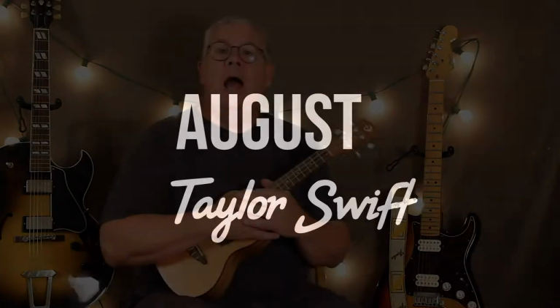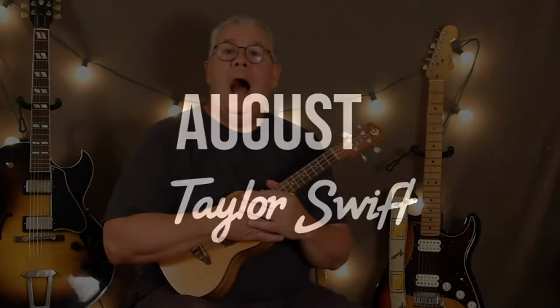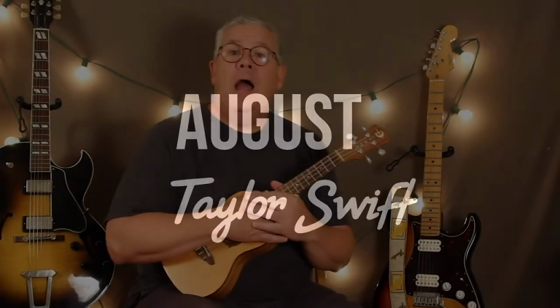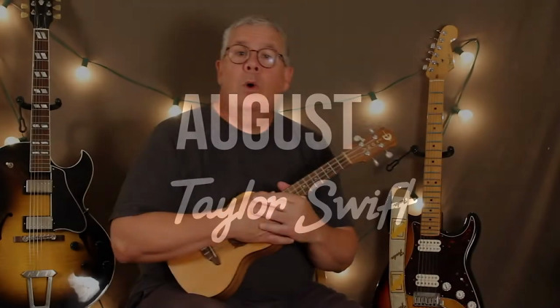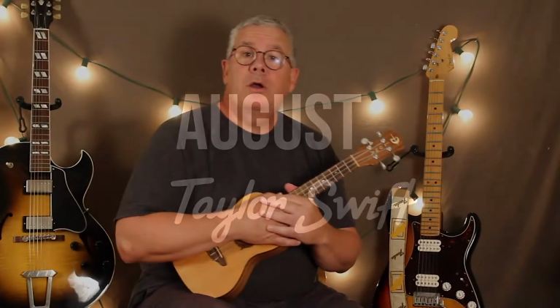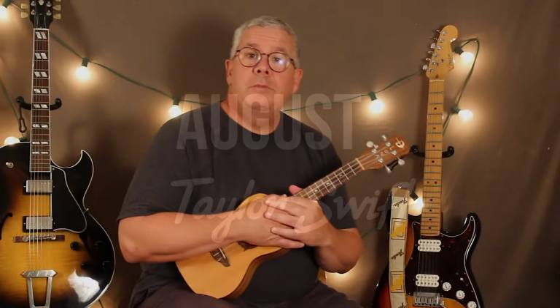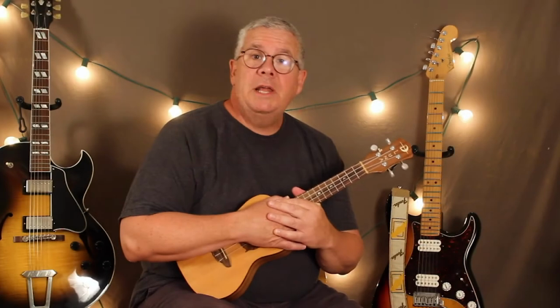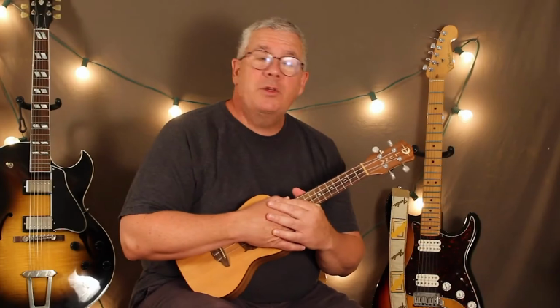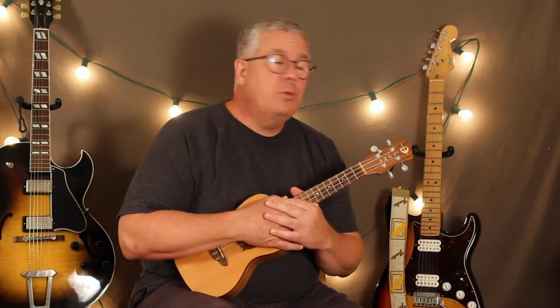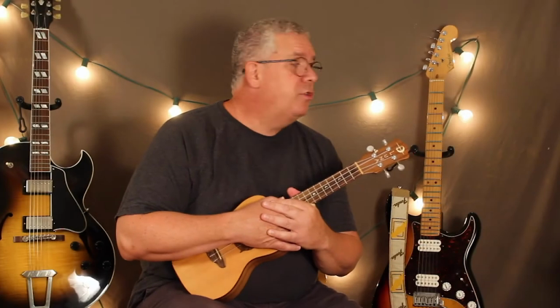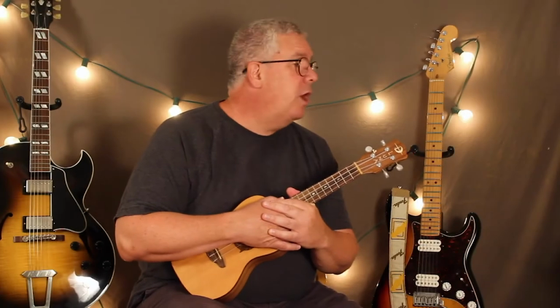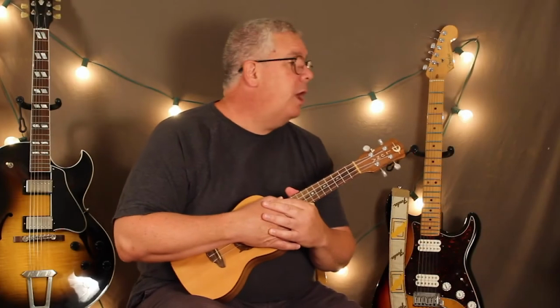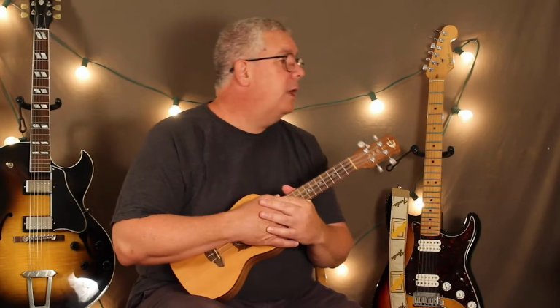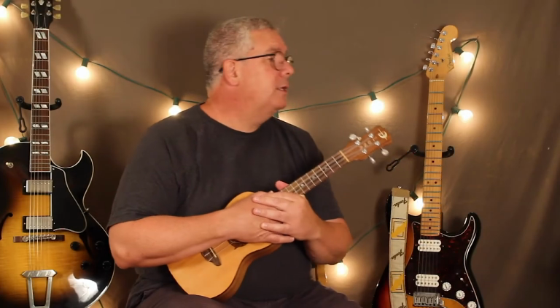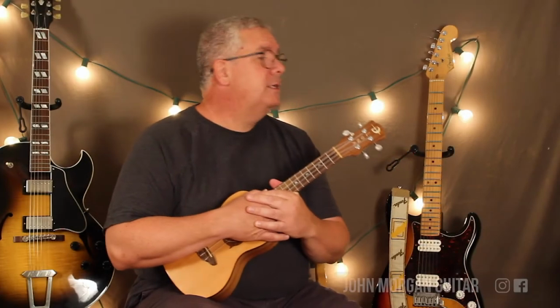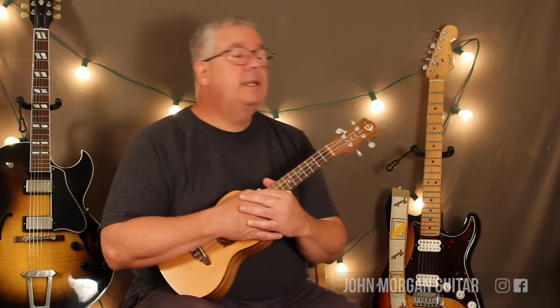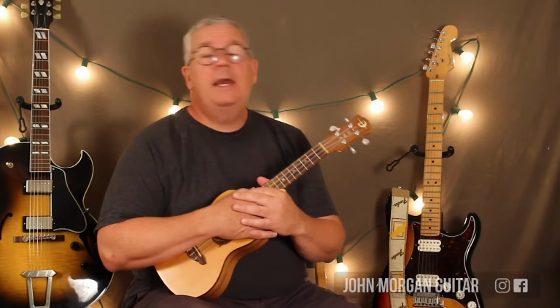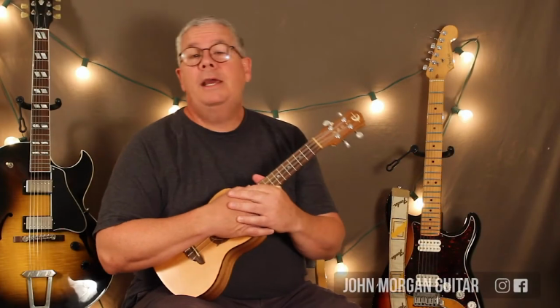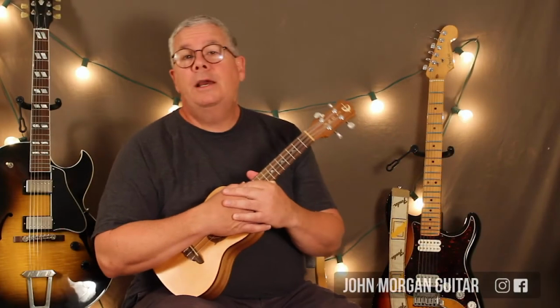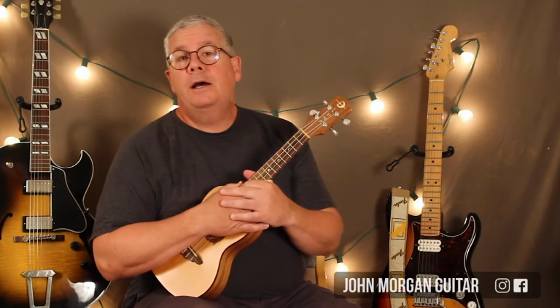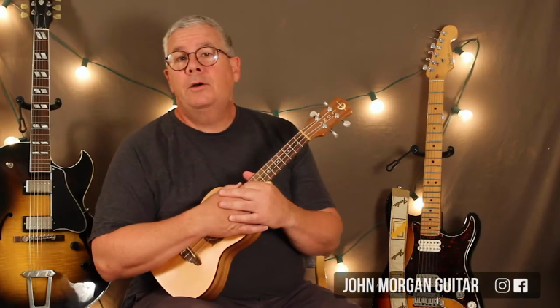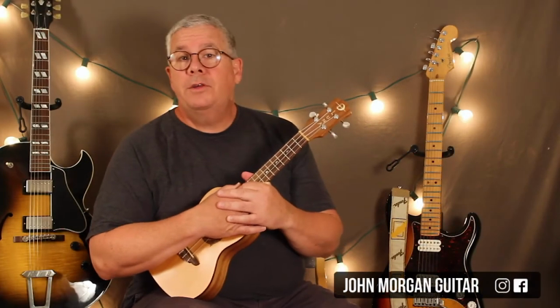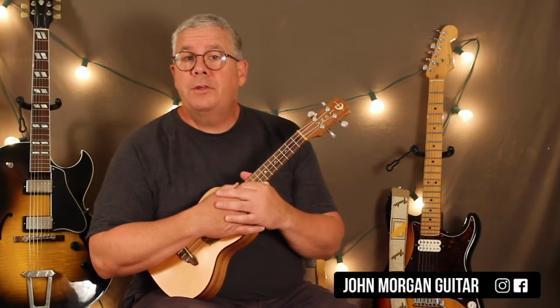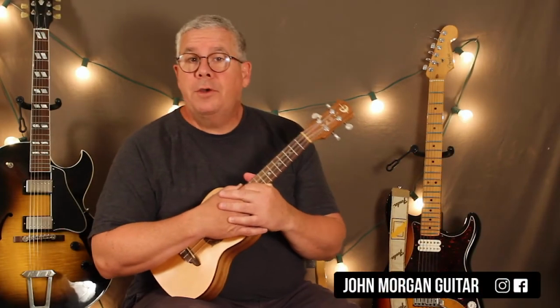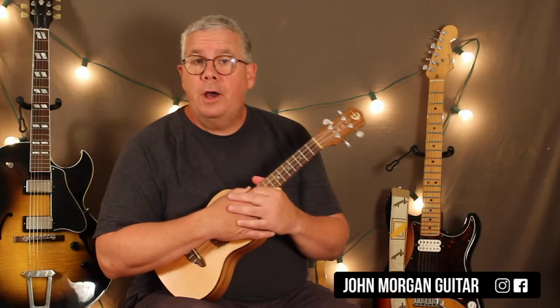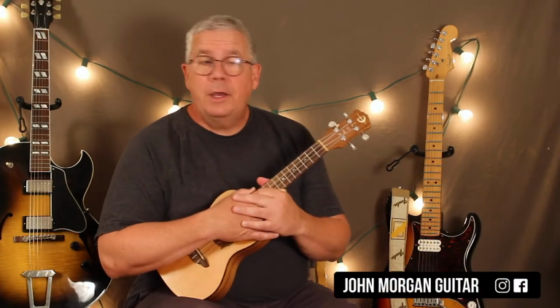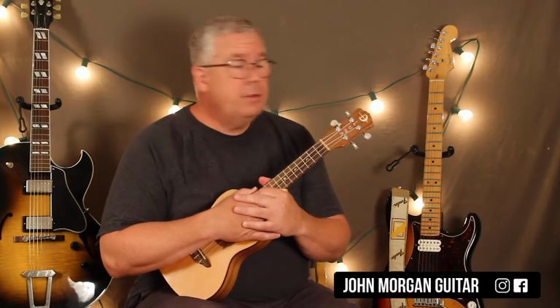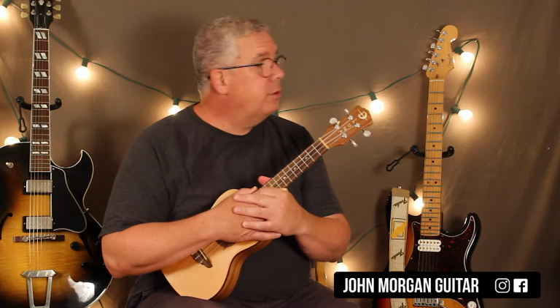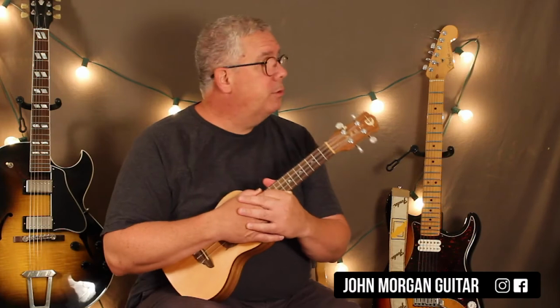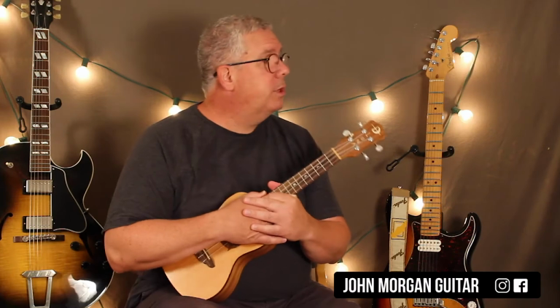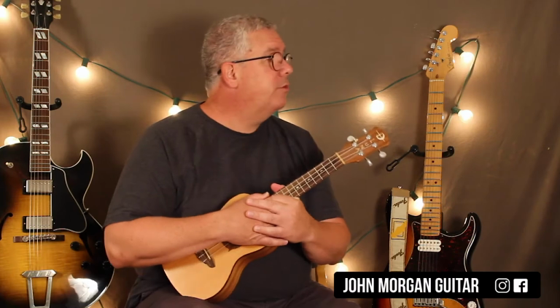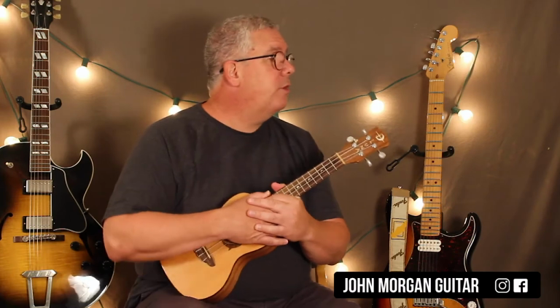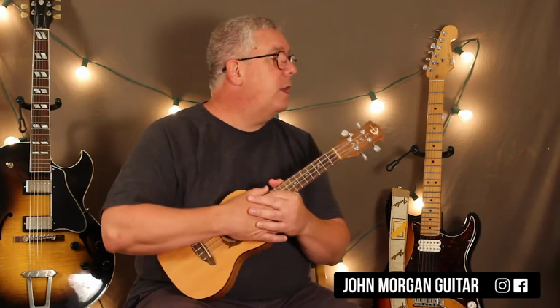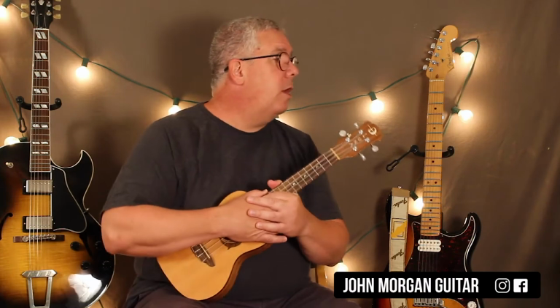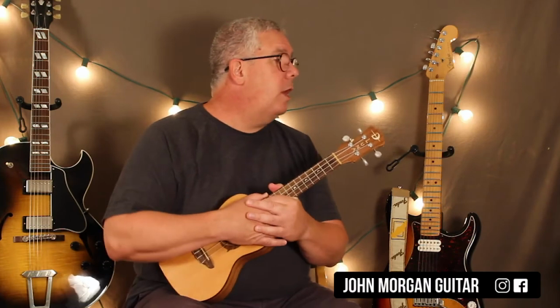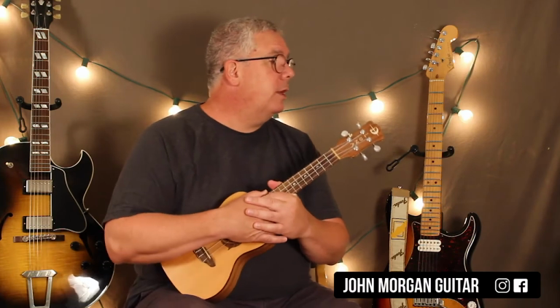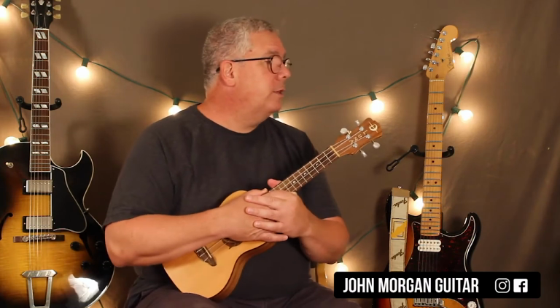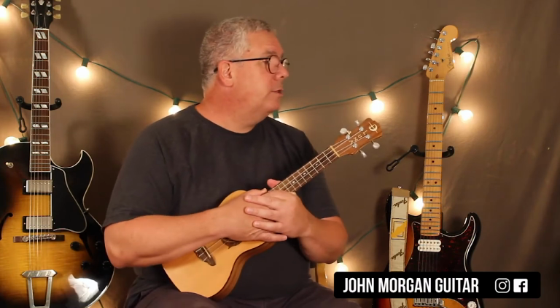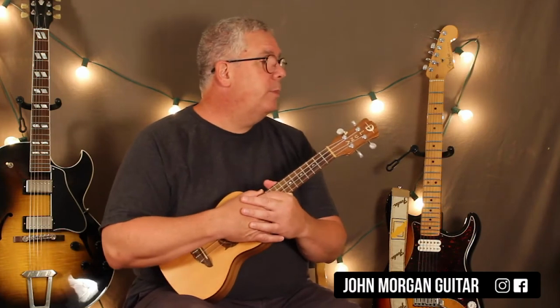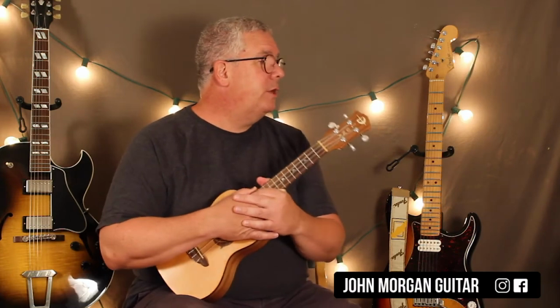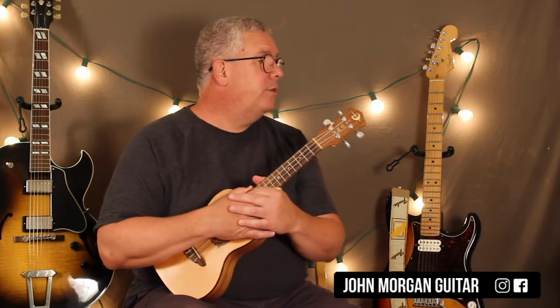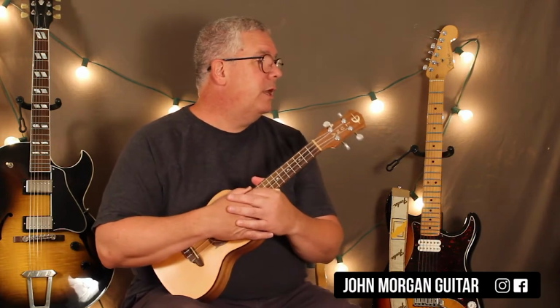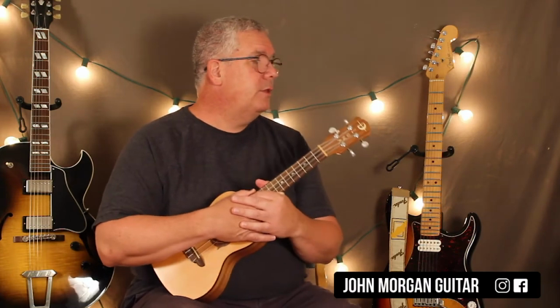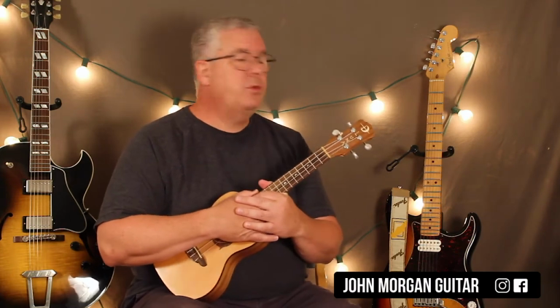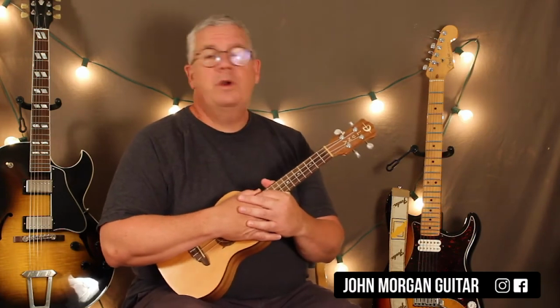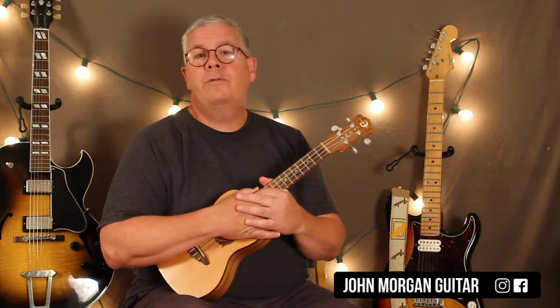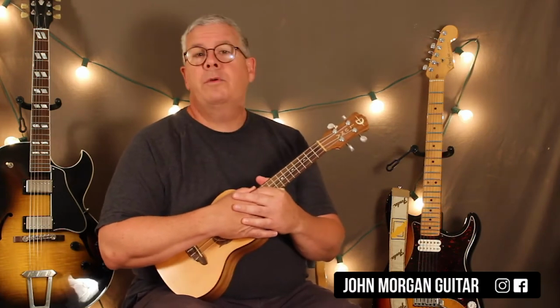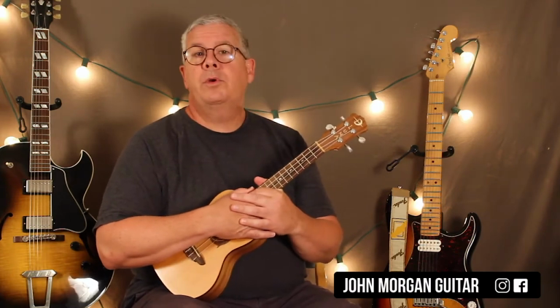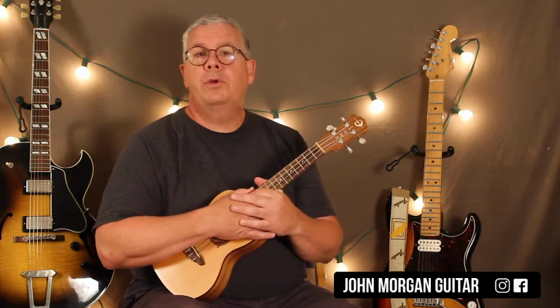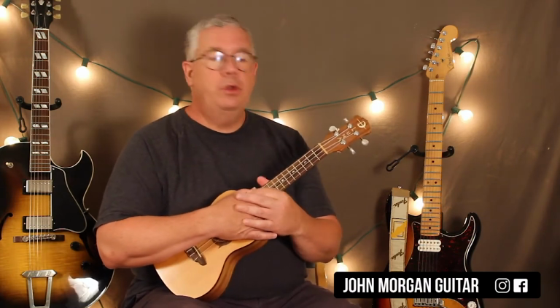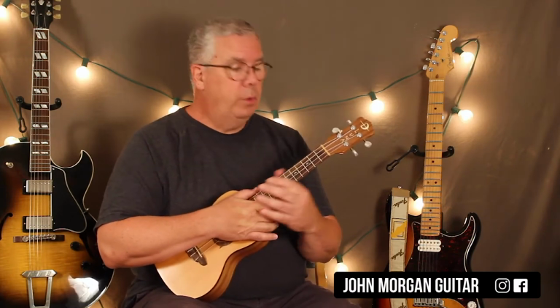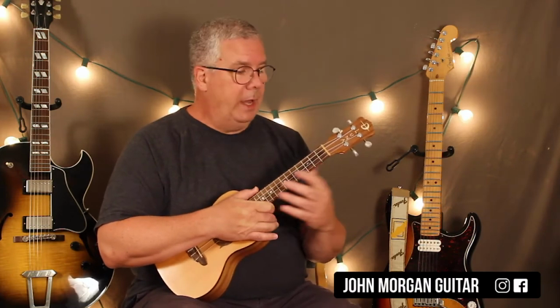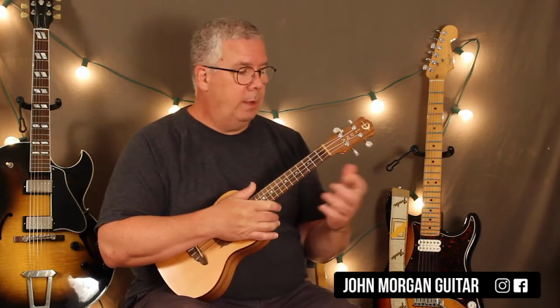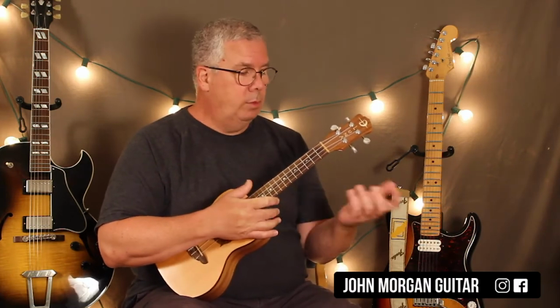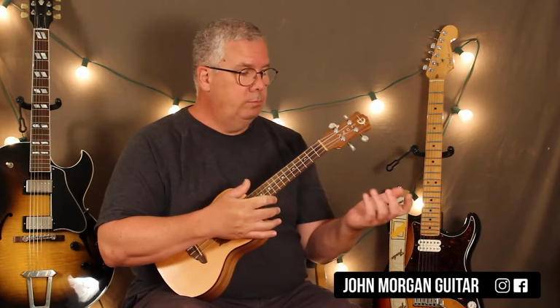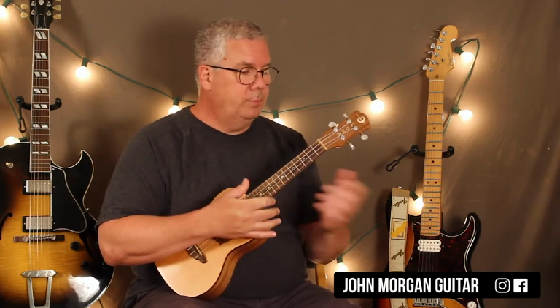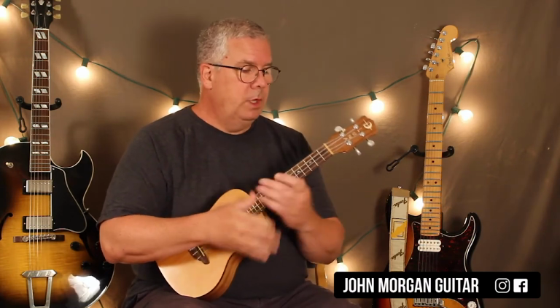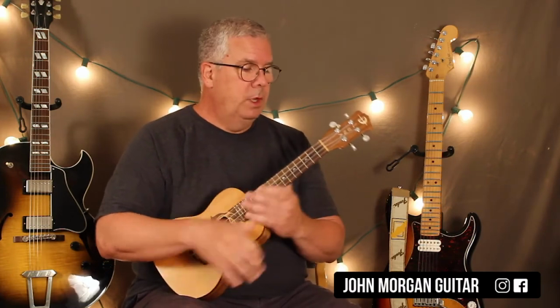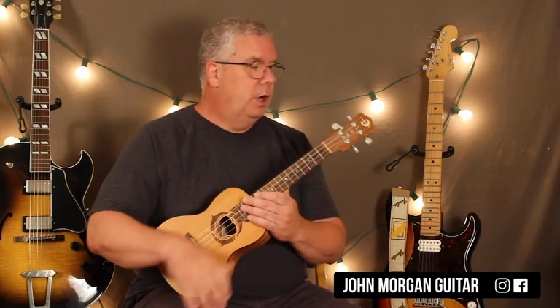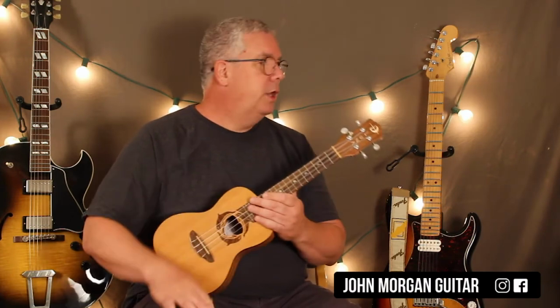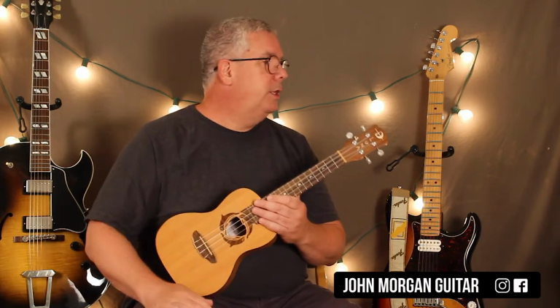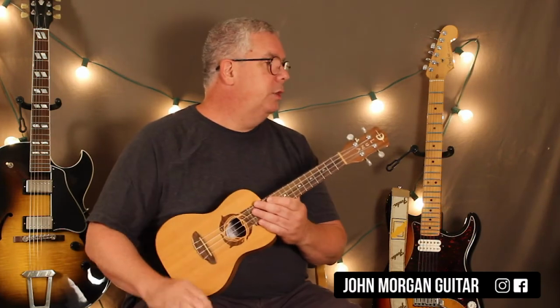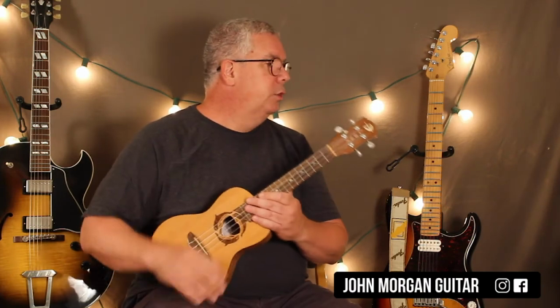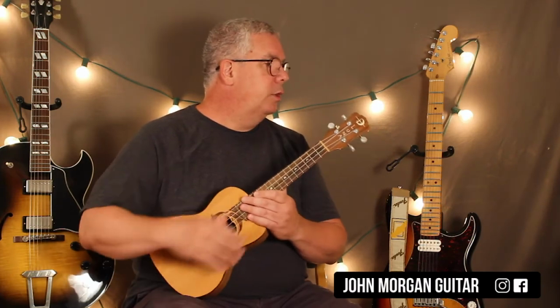Hi, welcome to Lessons with John. Today, this is August, so we're going to try August by Taylor Swift from her new album on the ukulele.